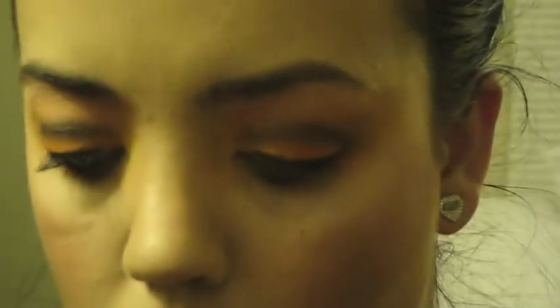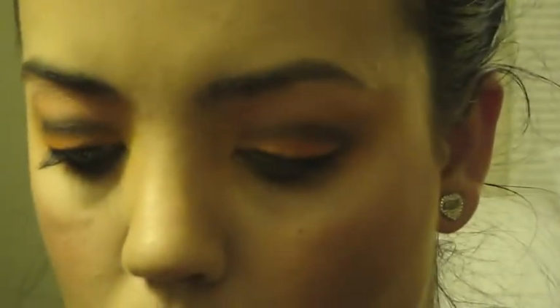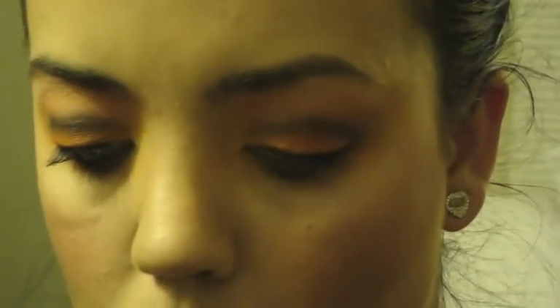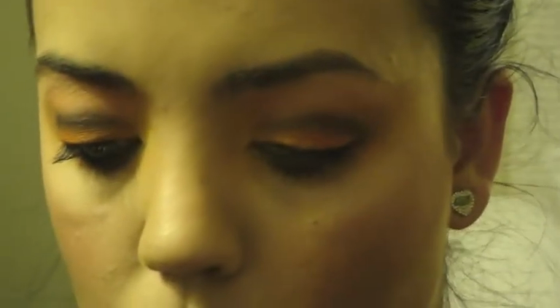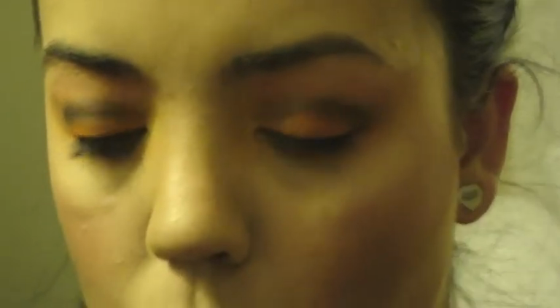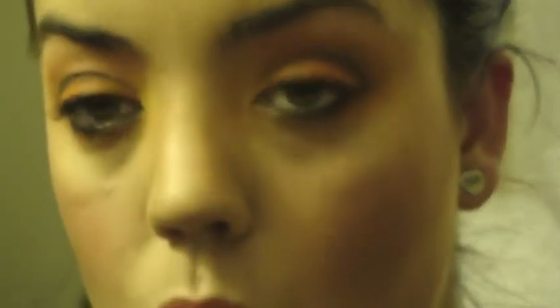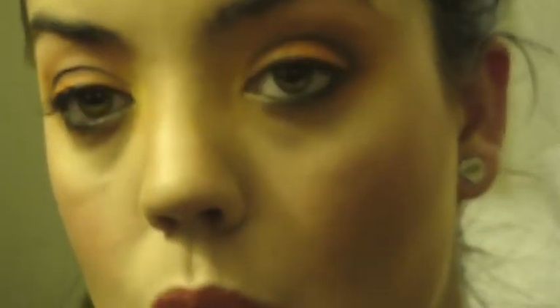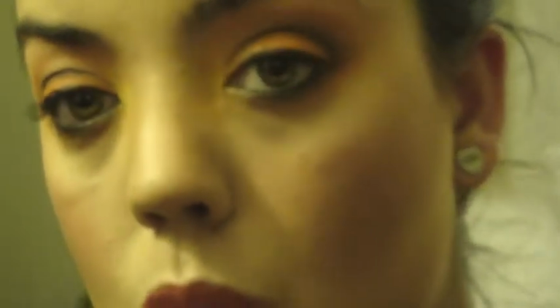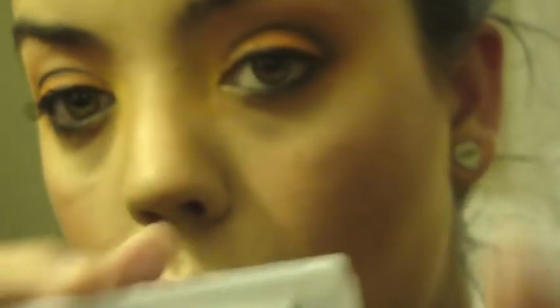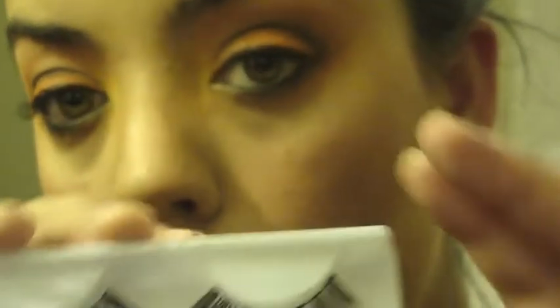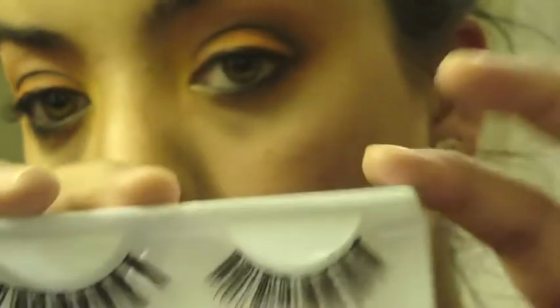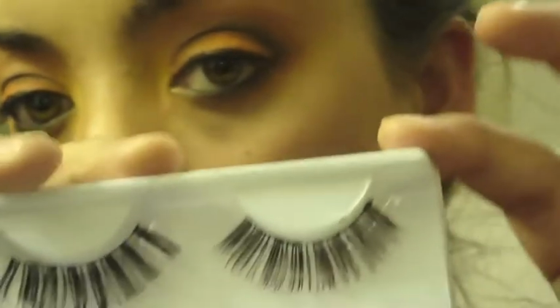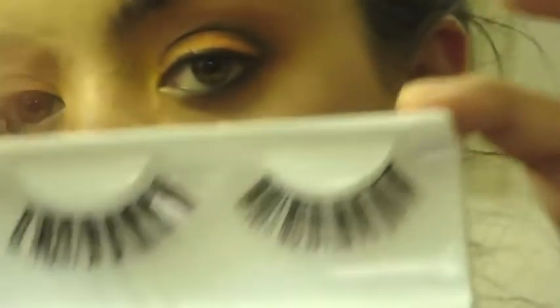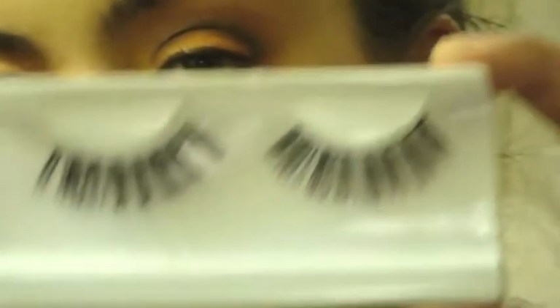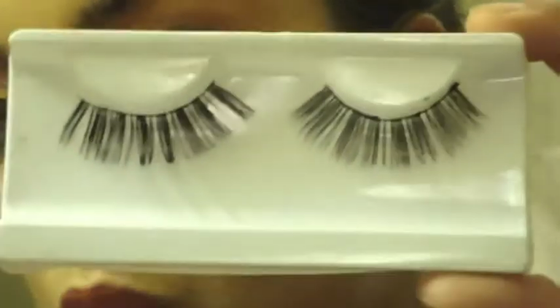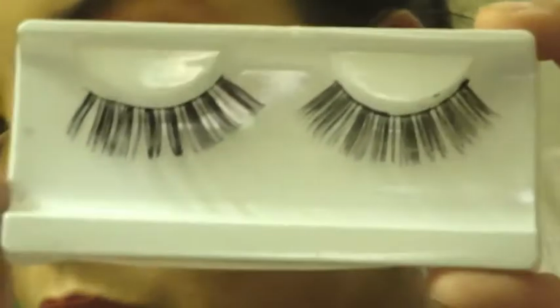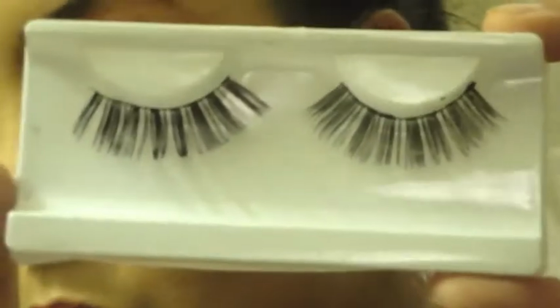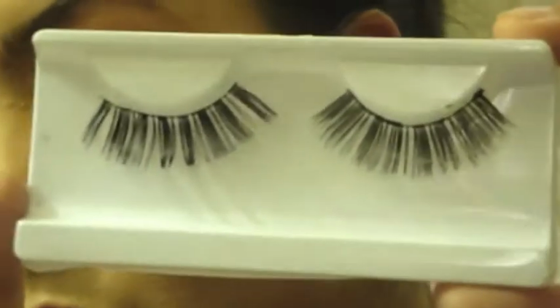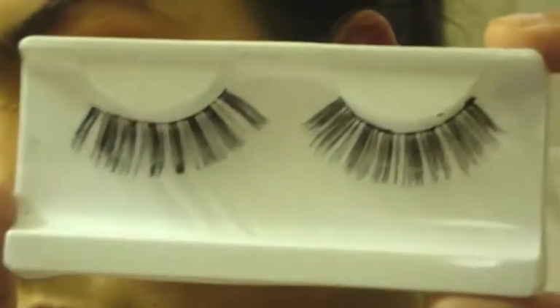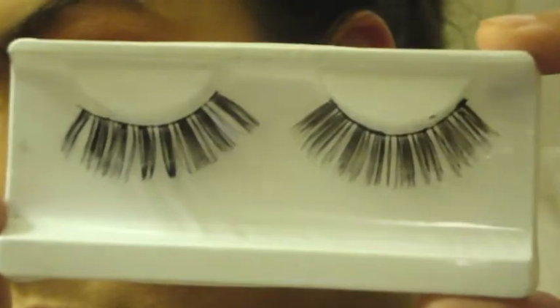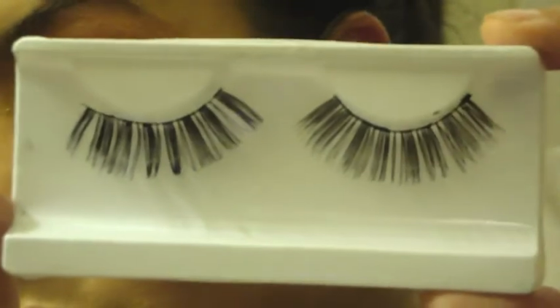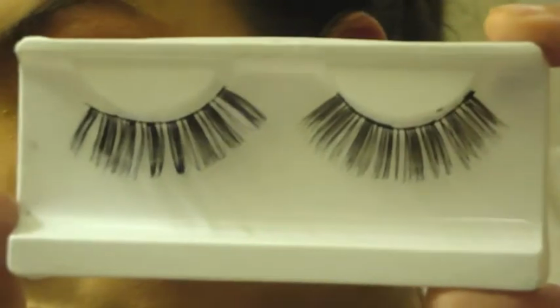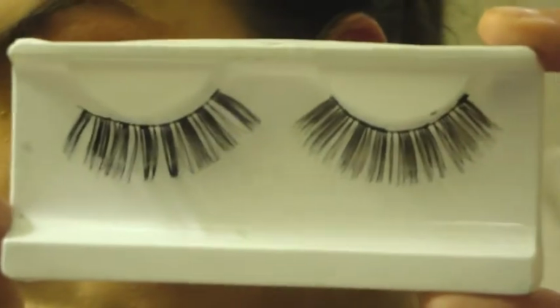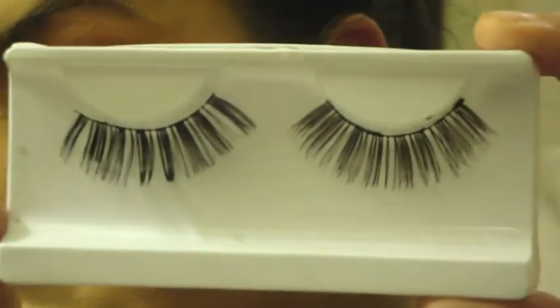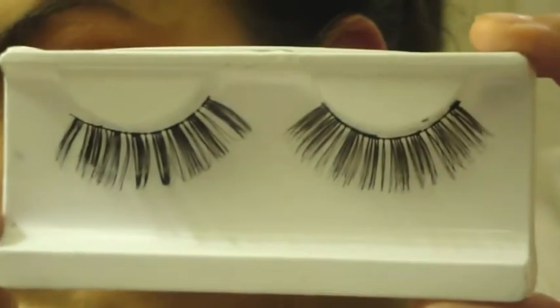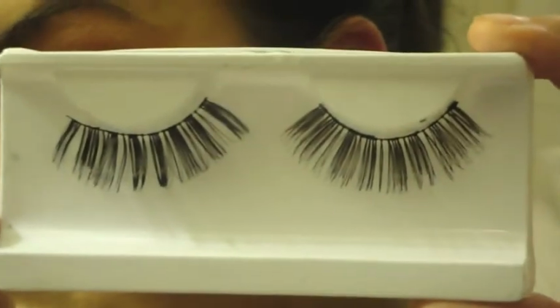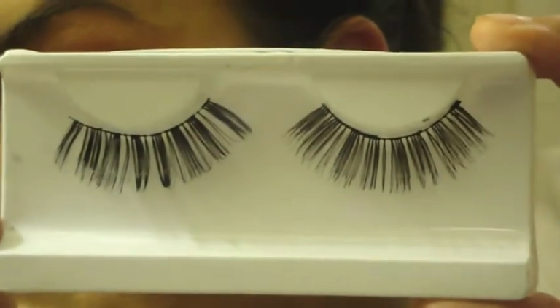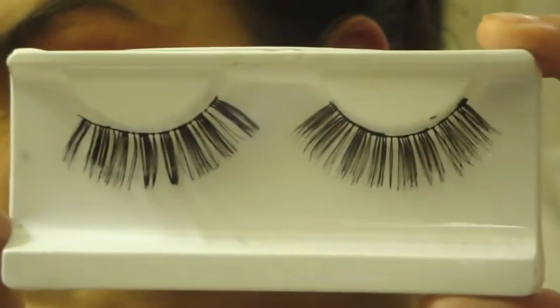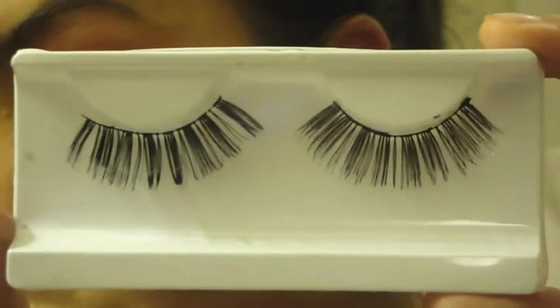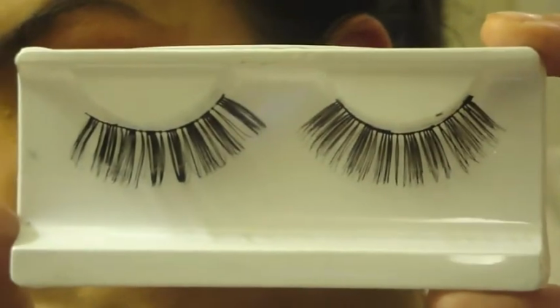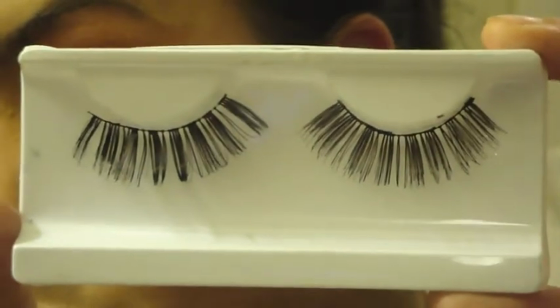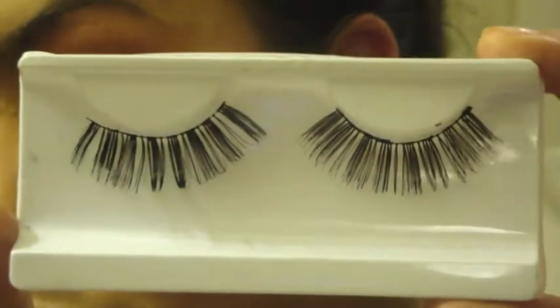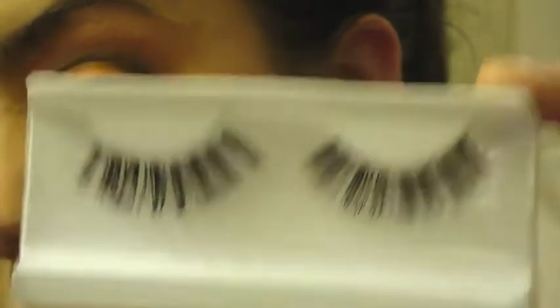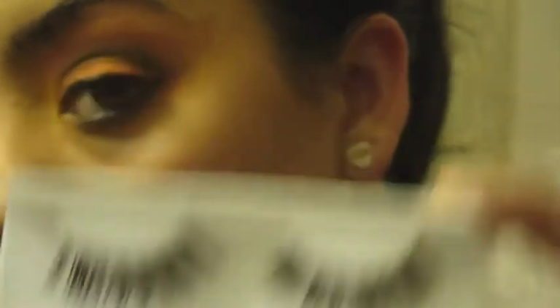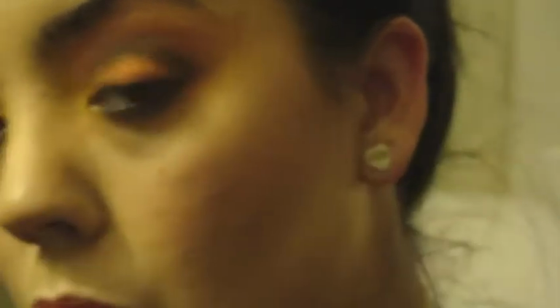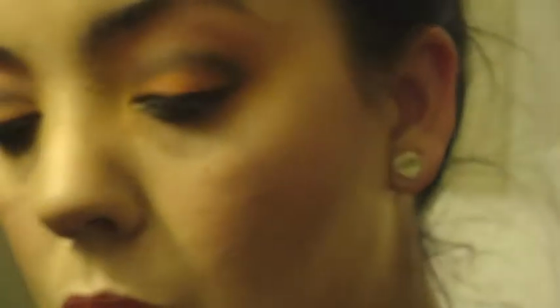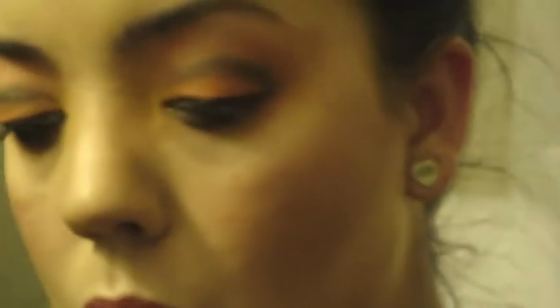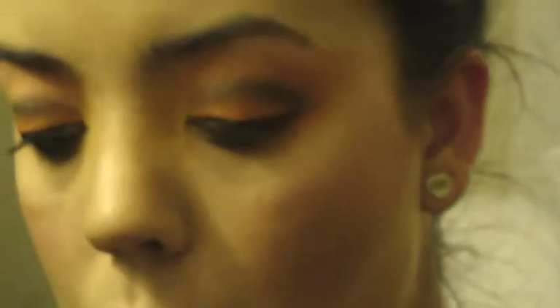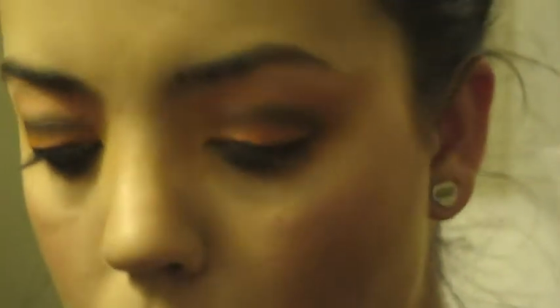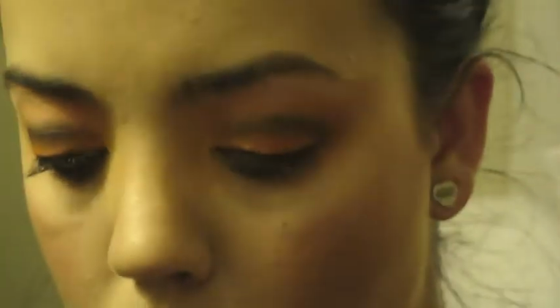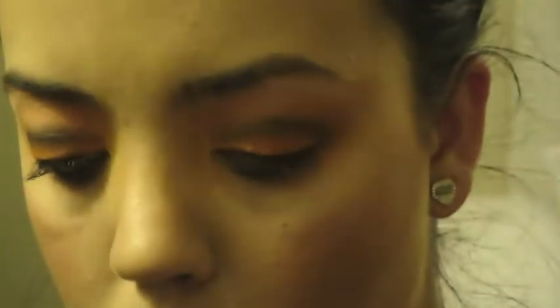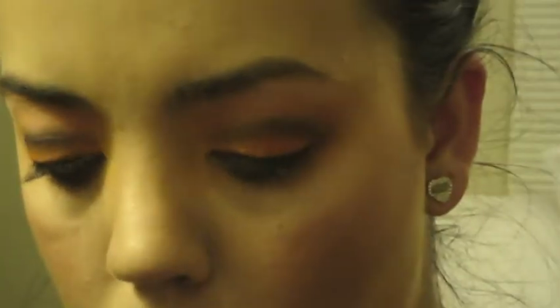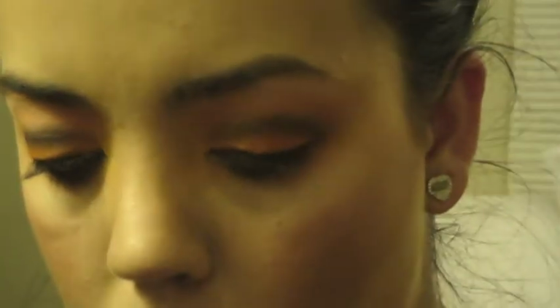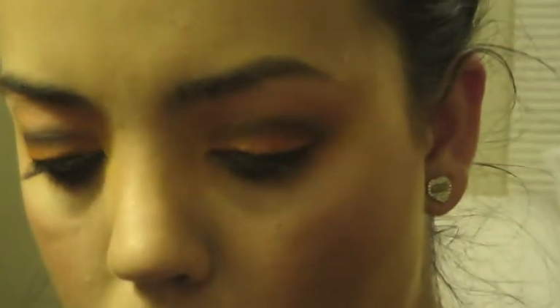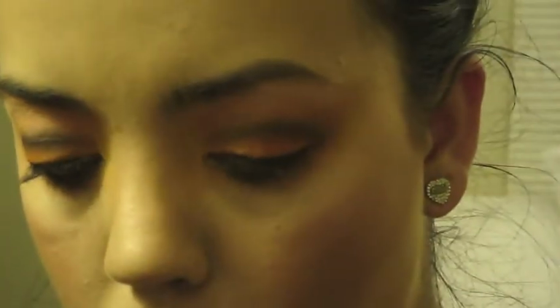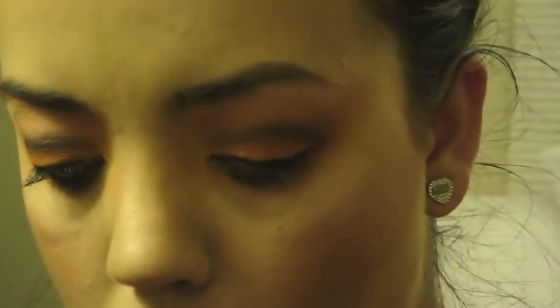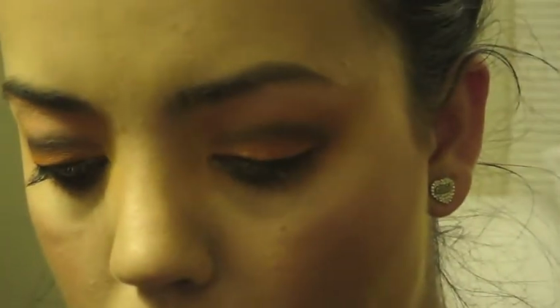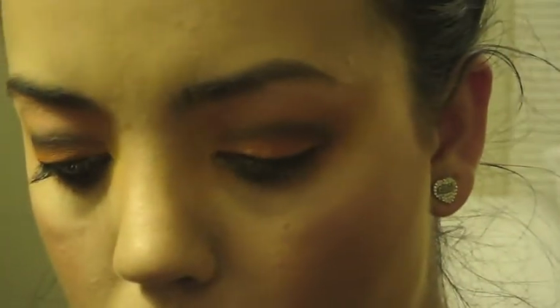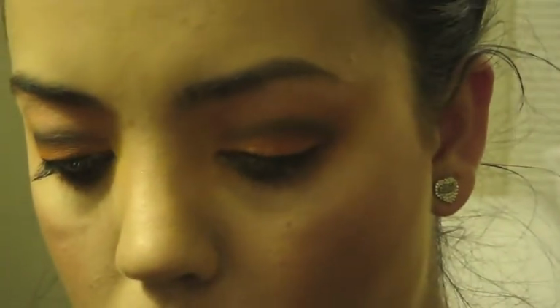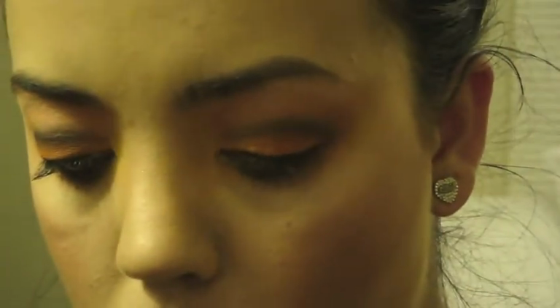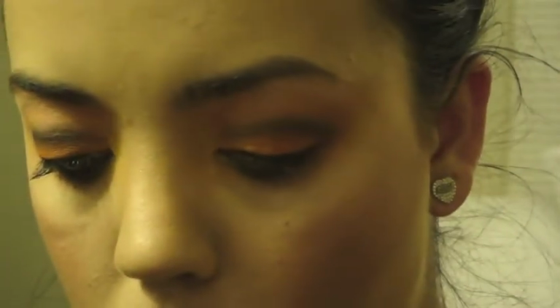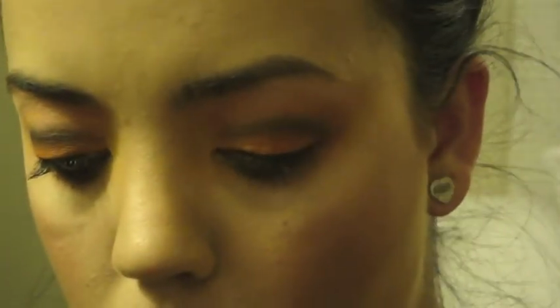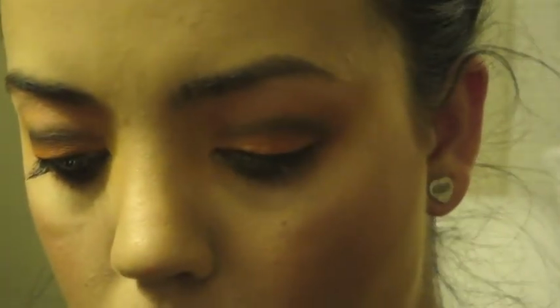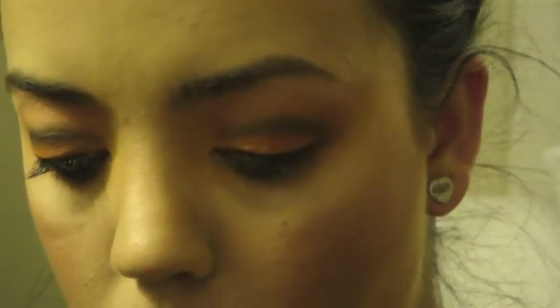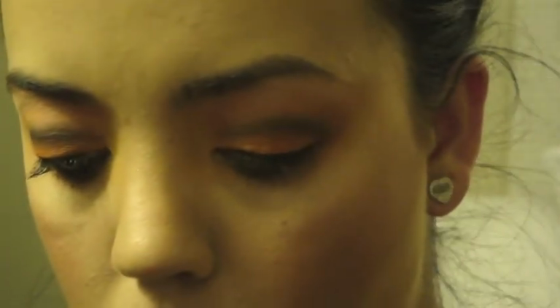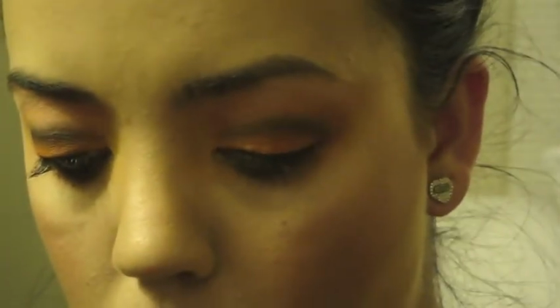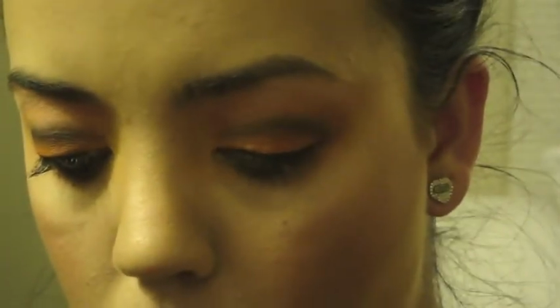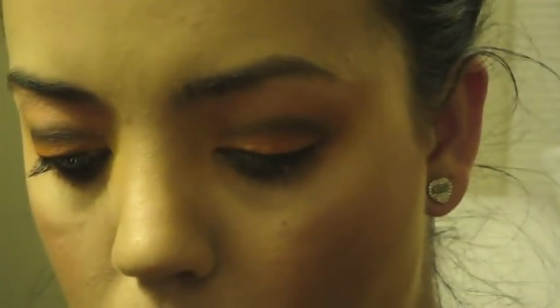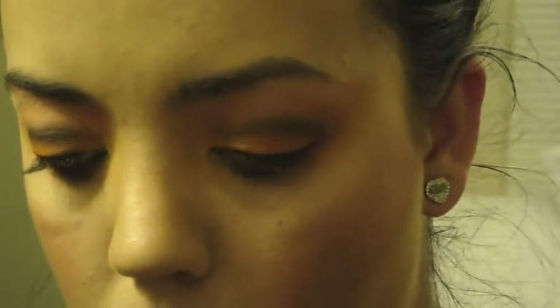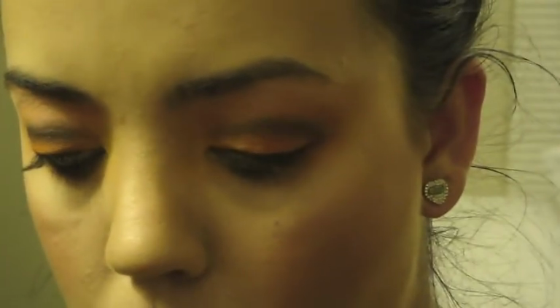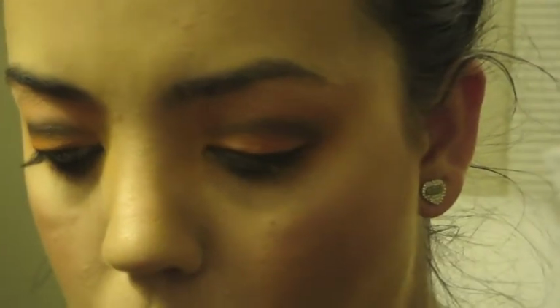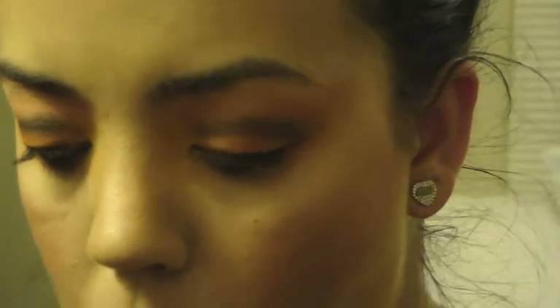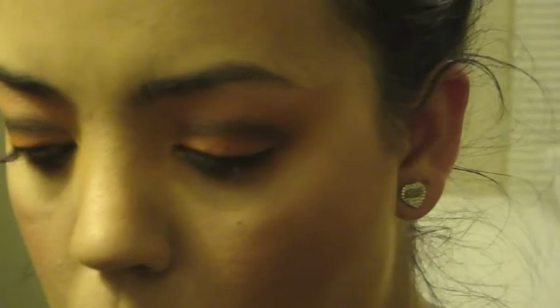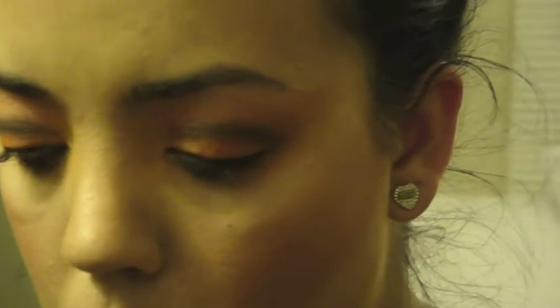Now for the fake lashes — here I'm taking these really fun costume lashes and applying them just to create a little bit more drama.